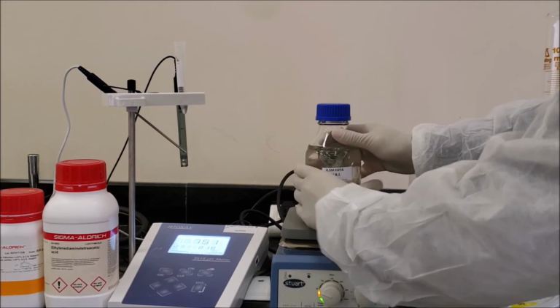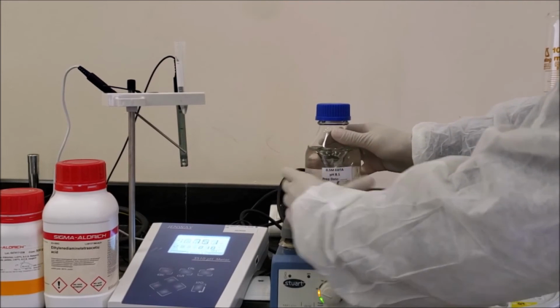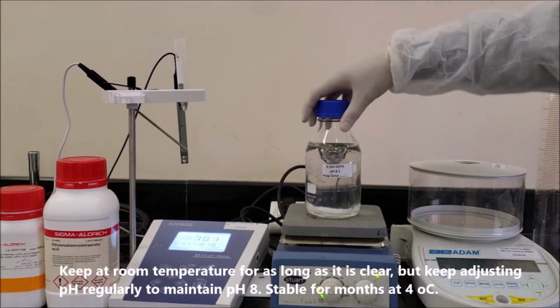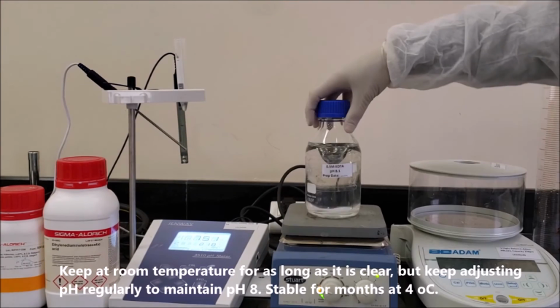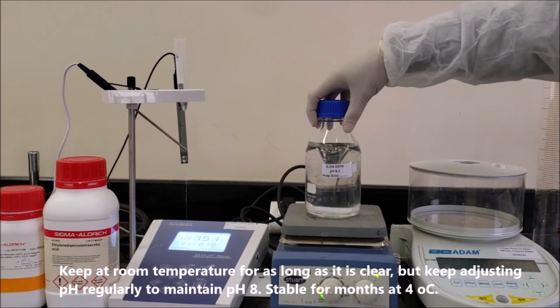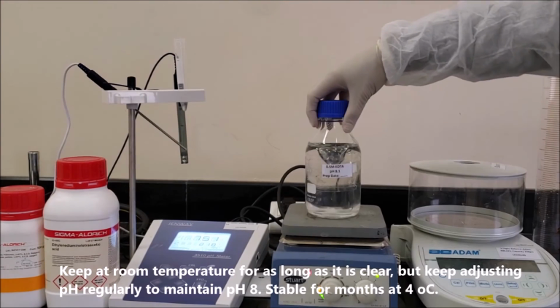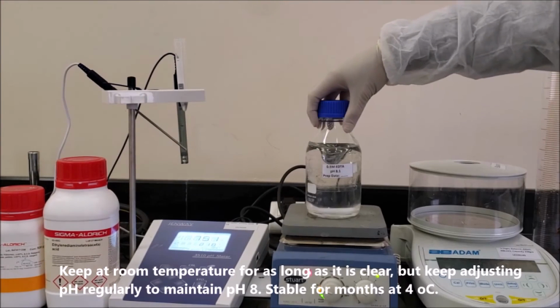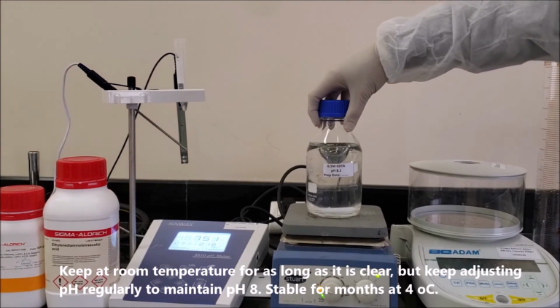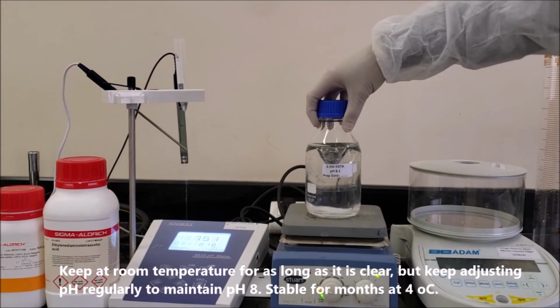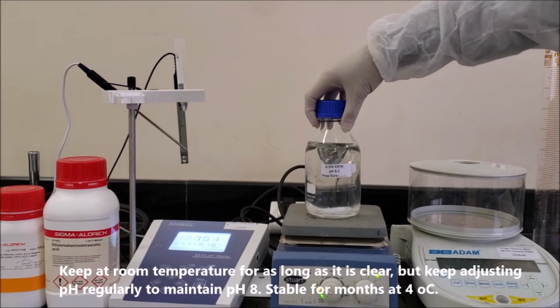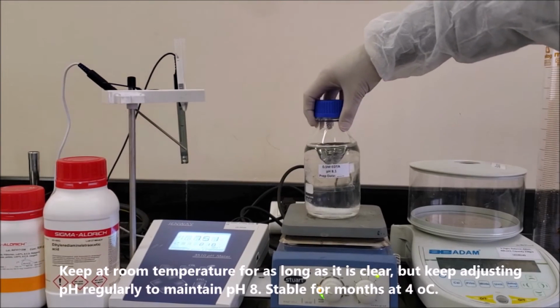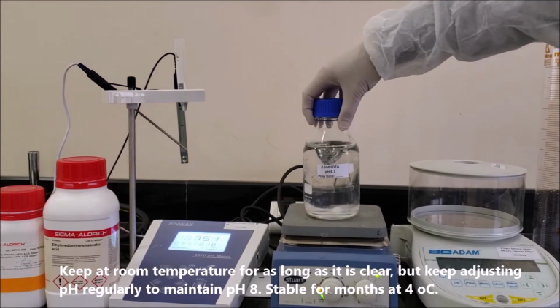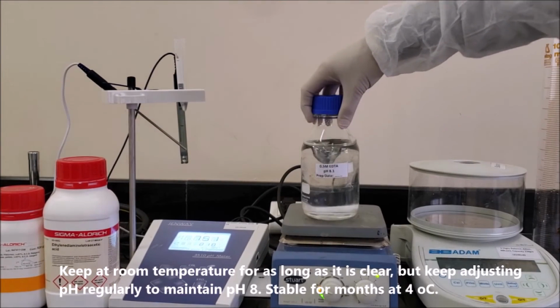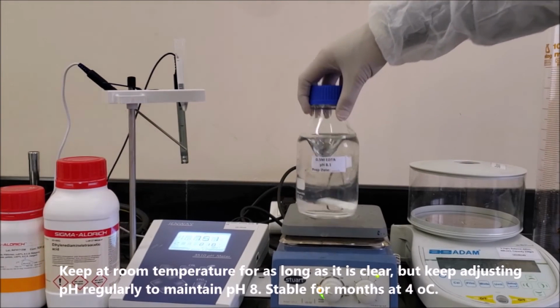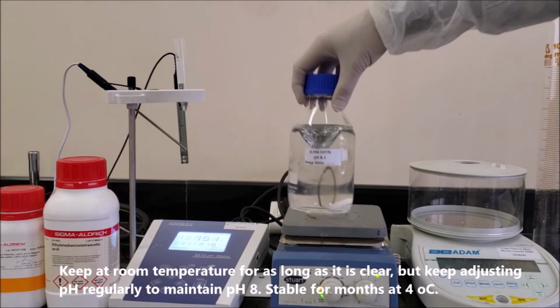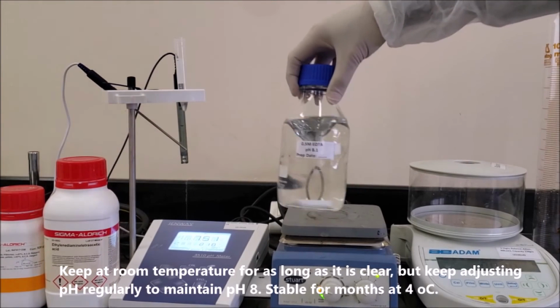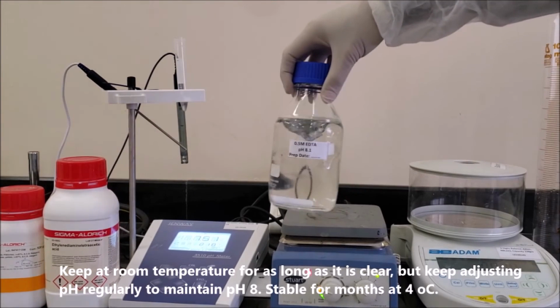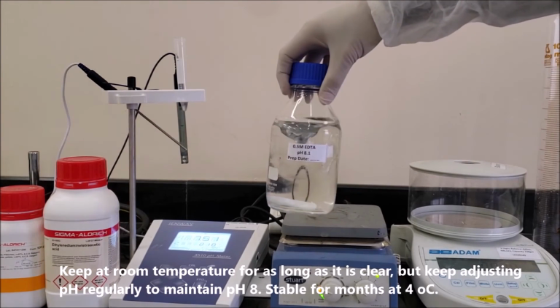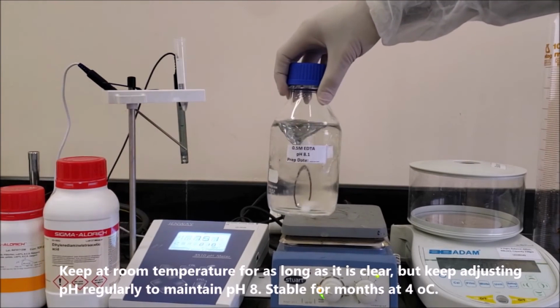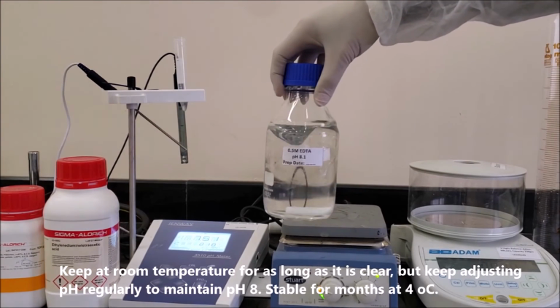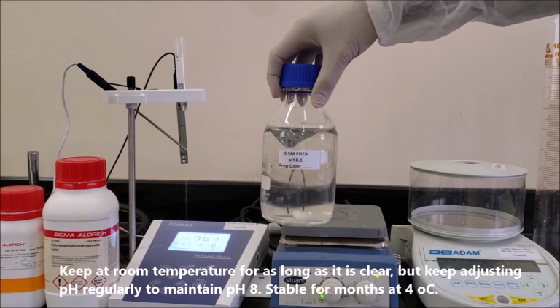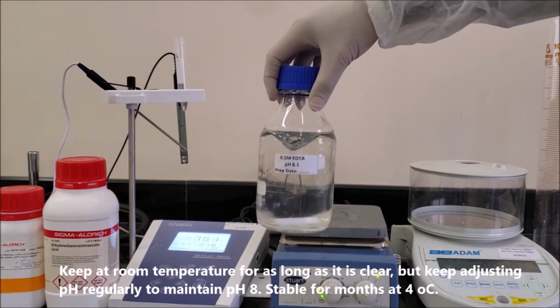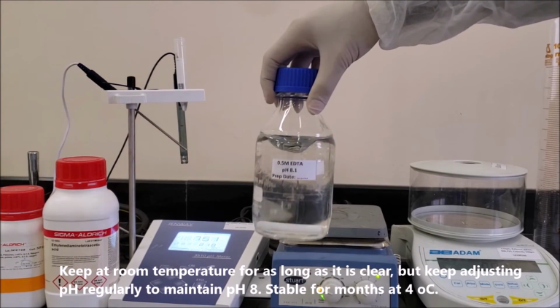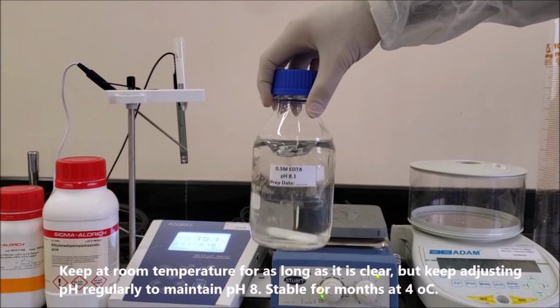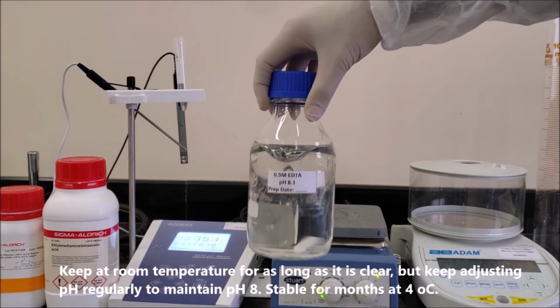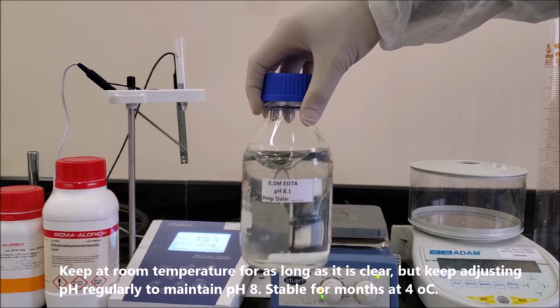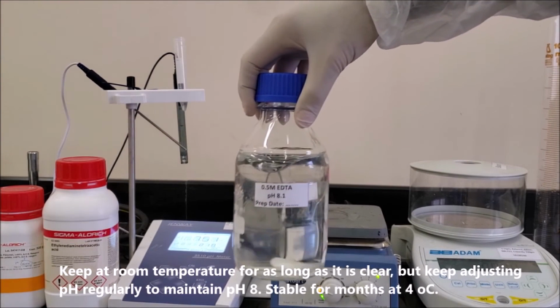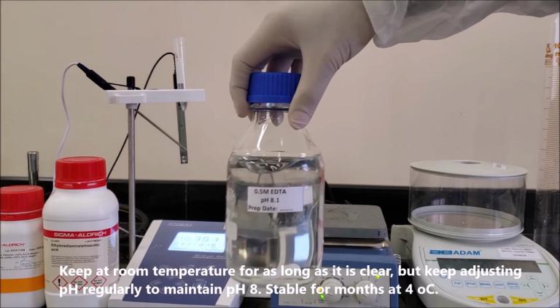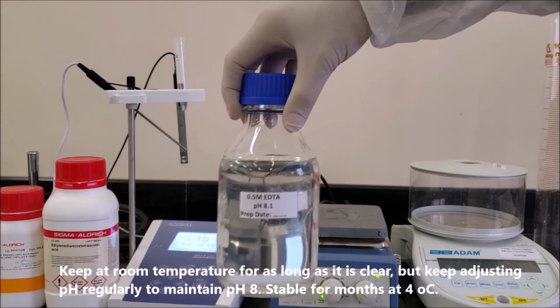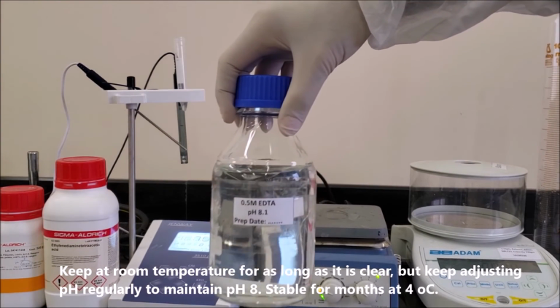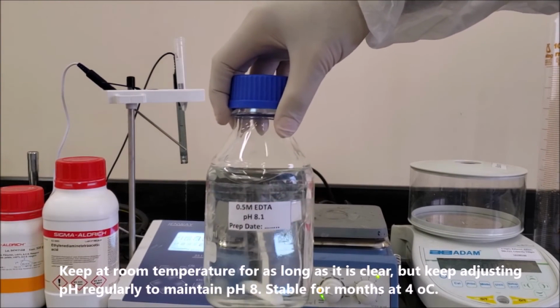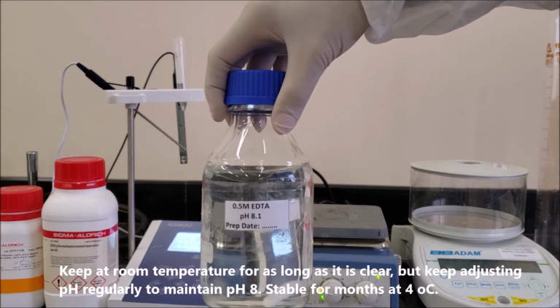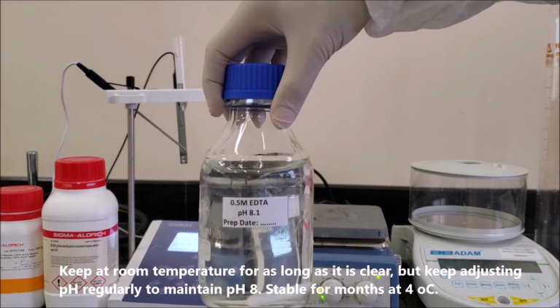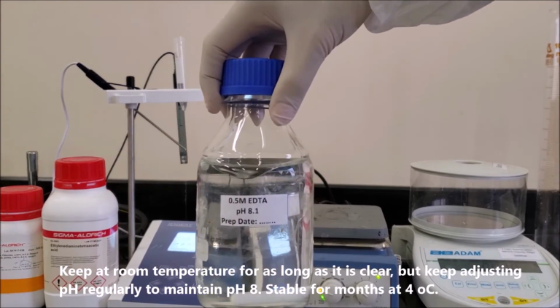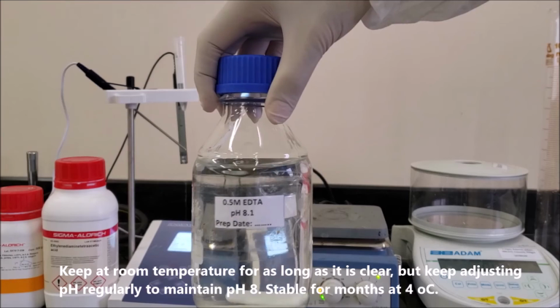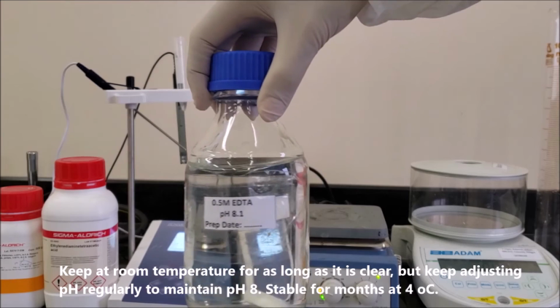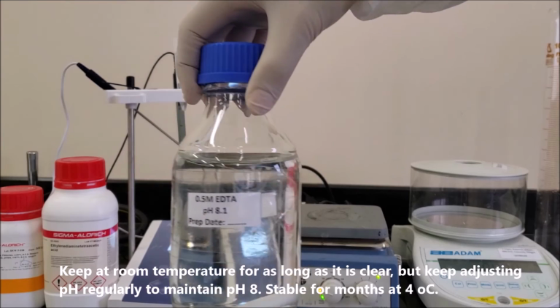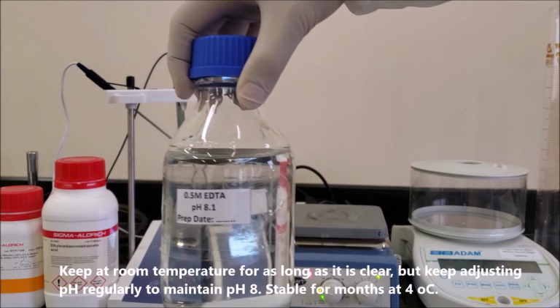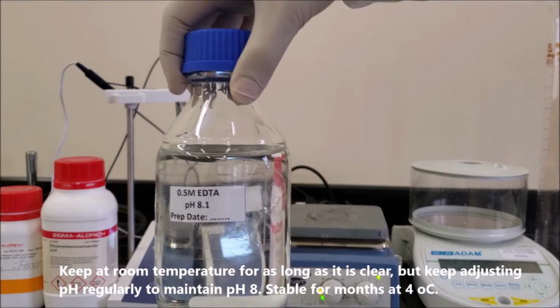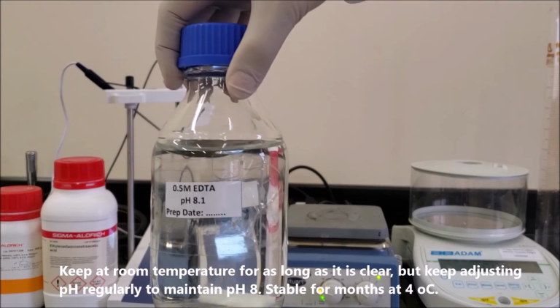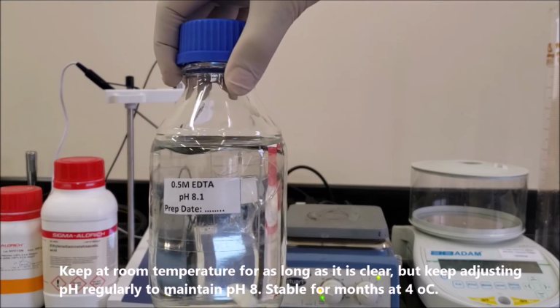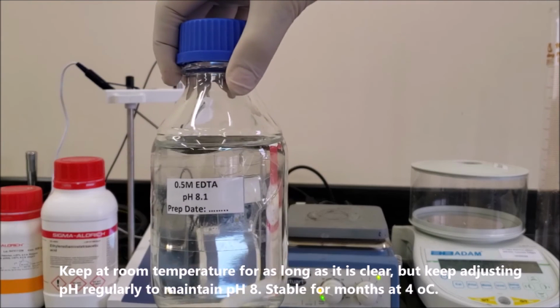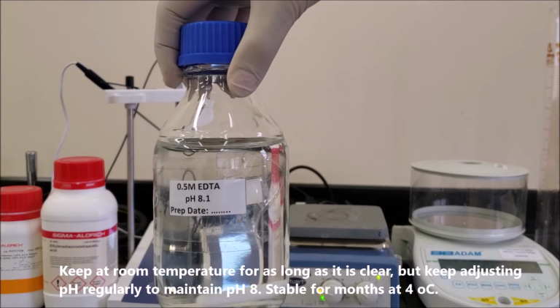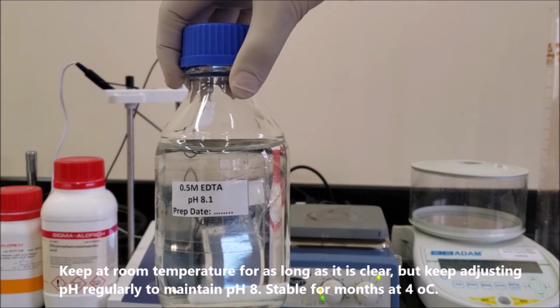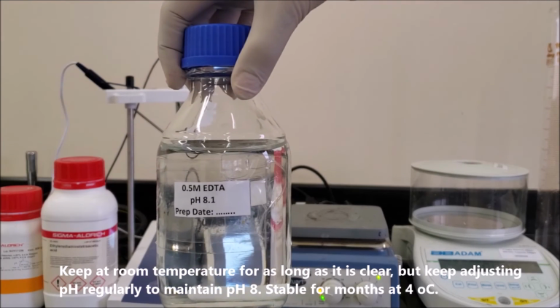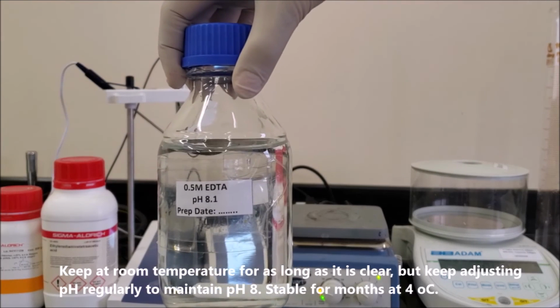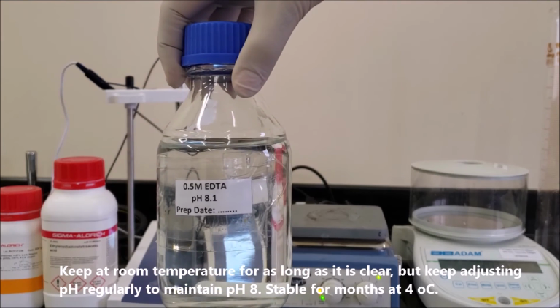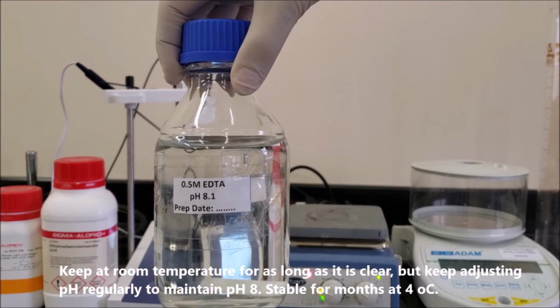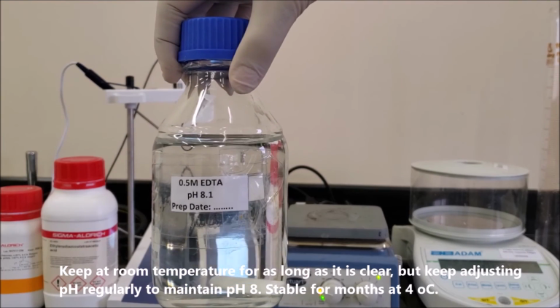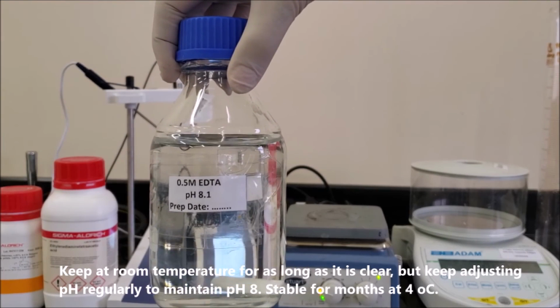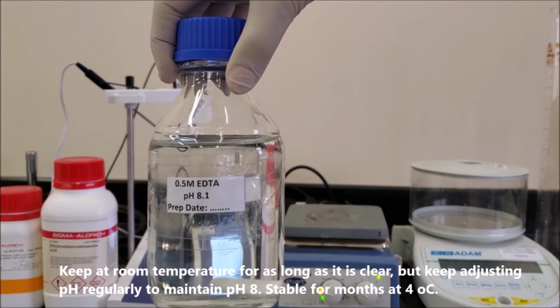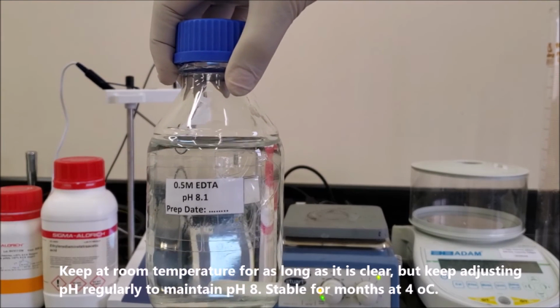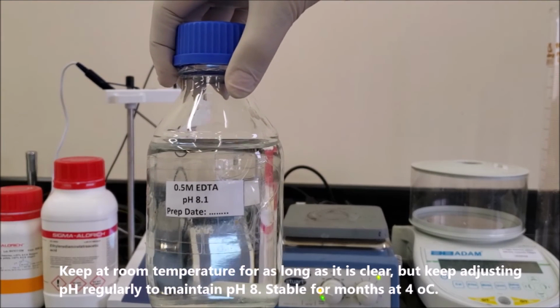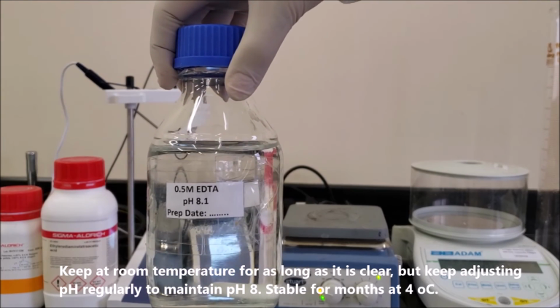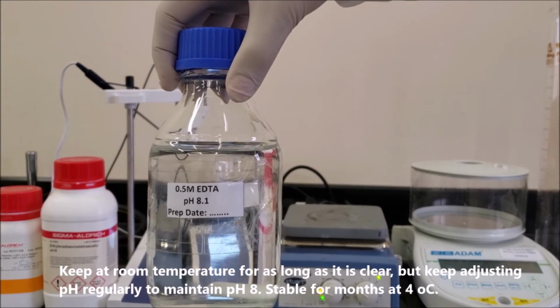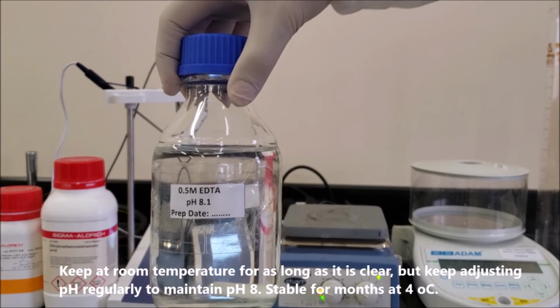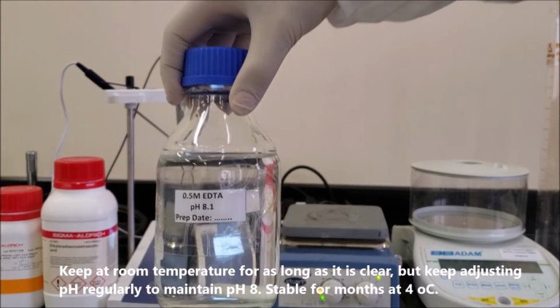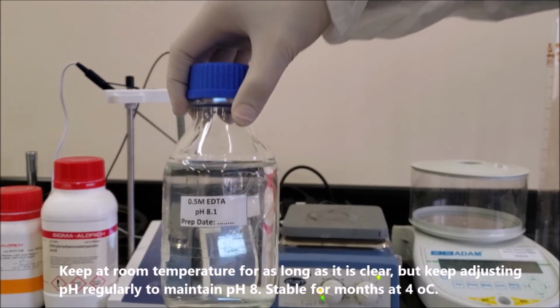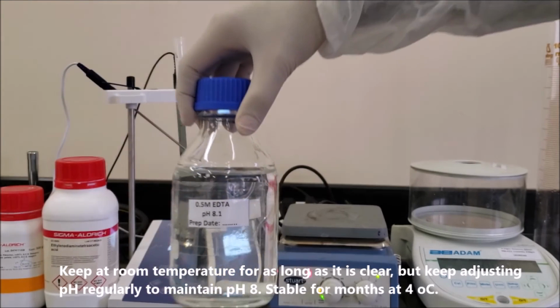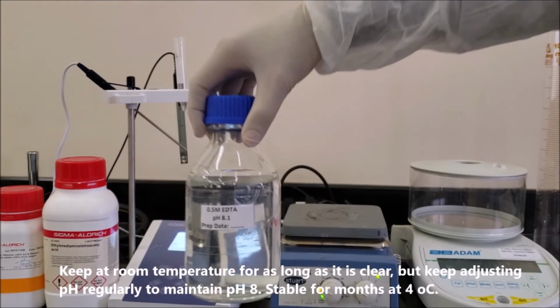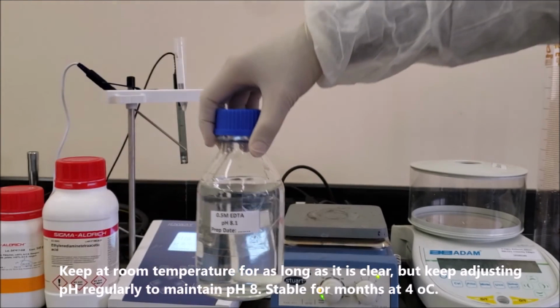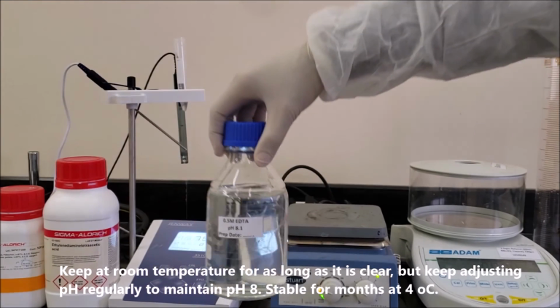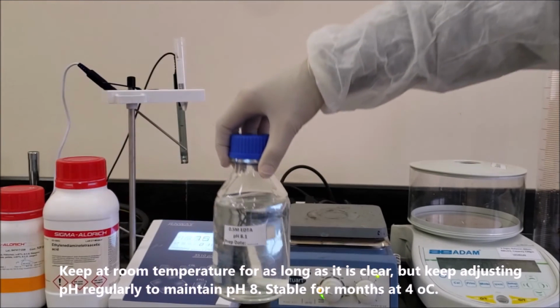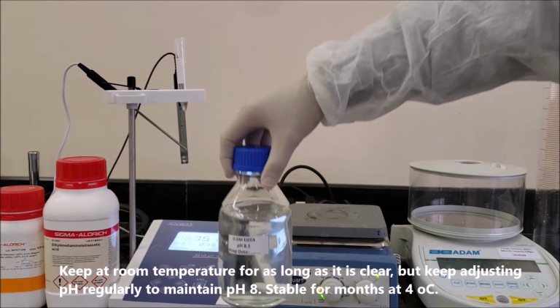Keep at room temperature for as long as the solution remains clear, but keep adjusting the pH regularly to maintain pH 8.